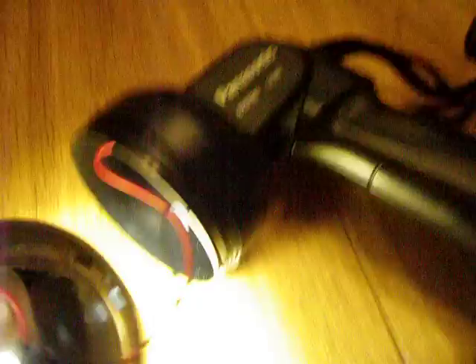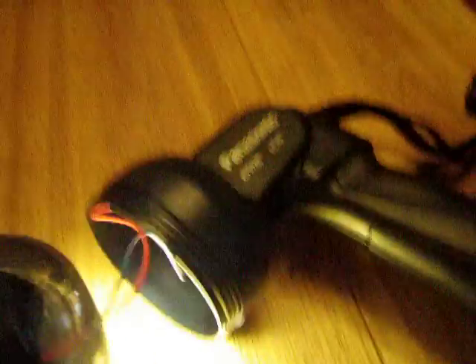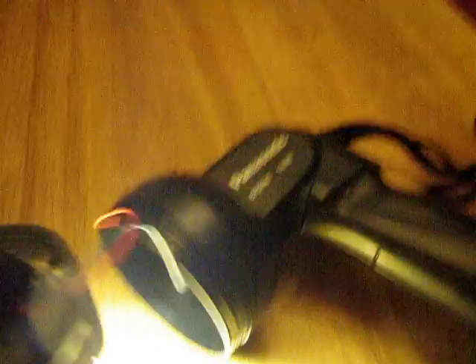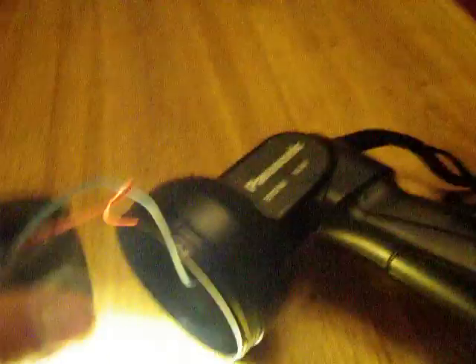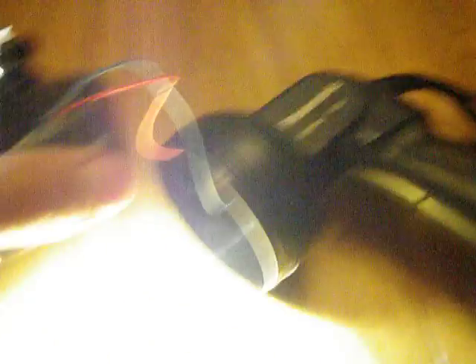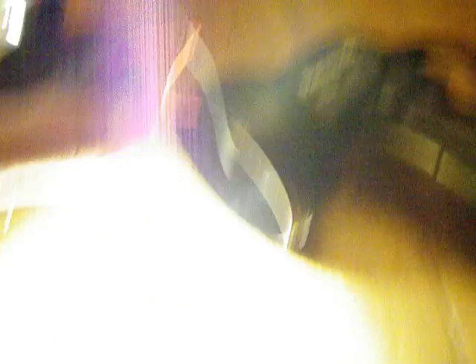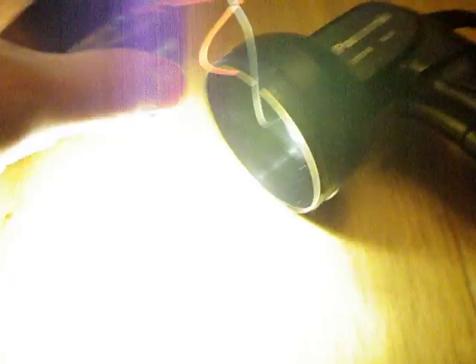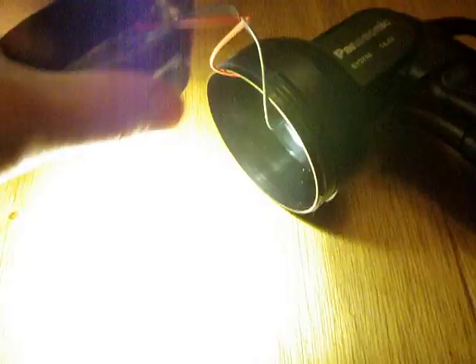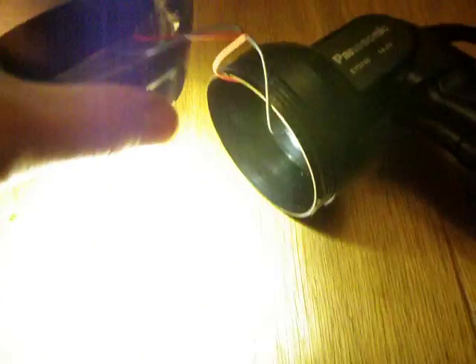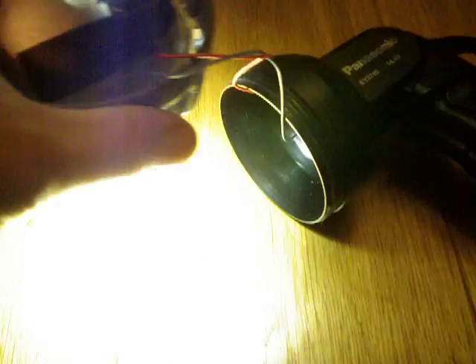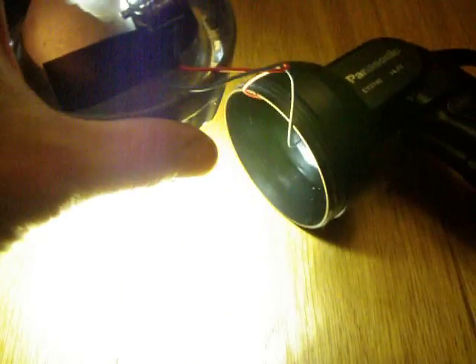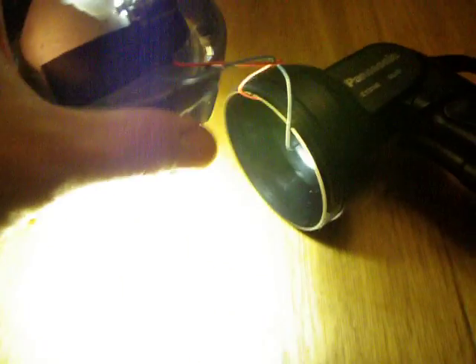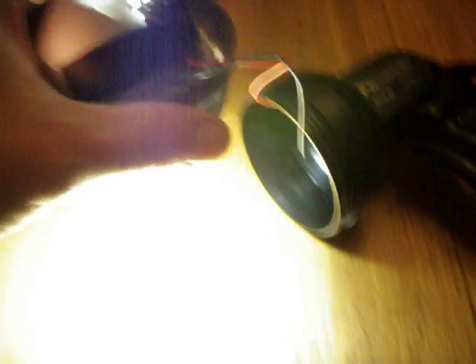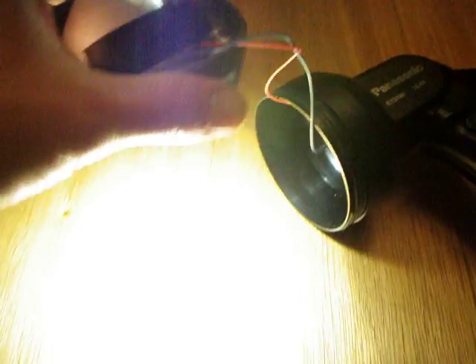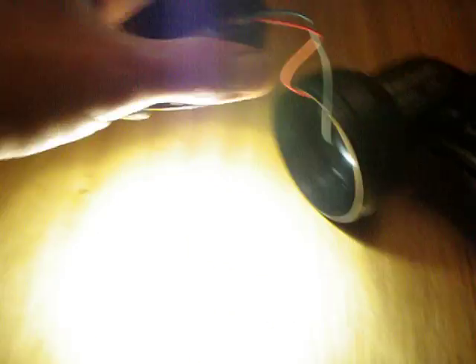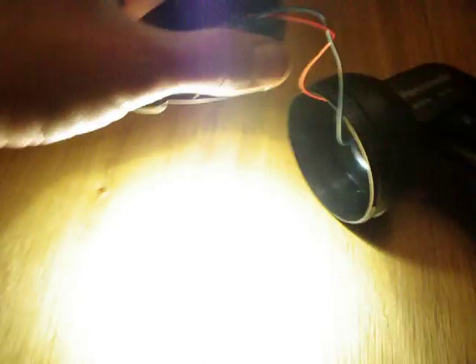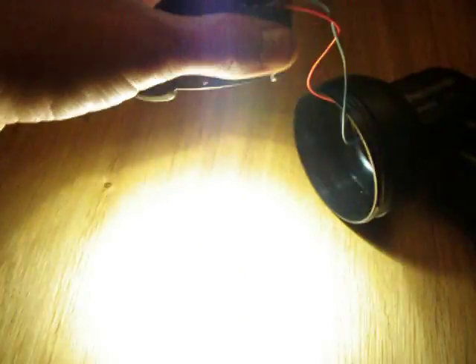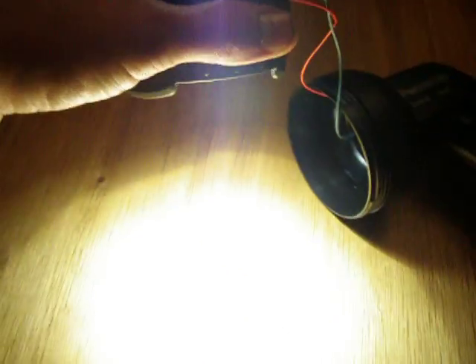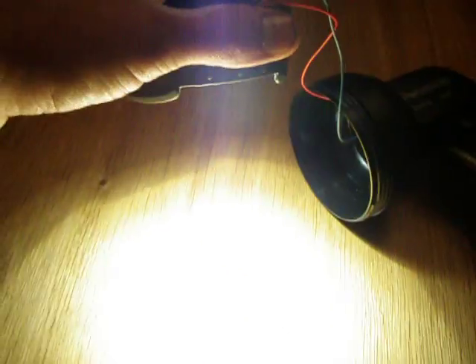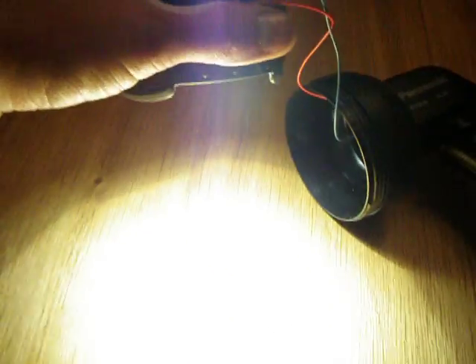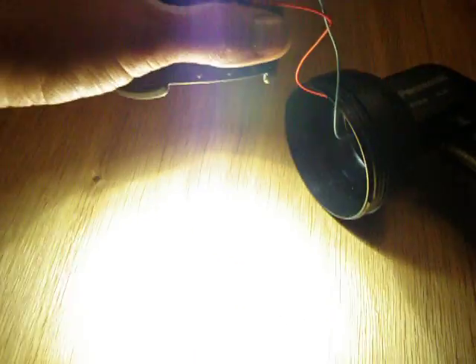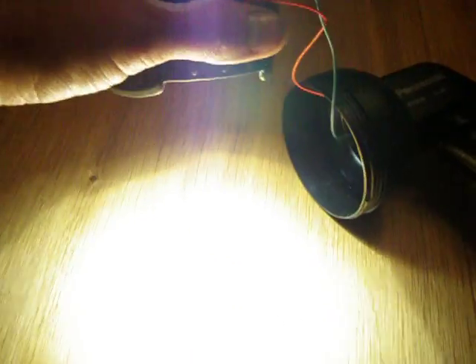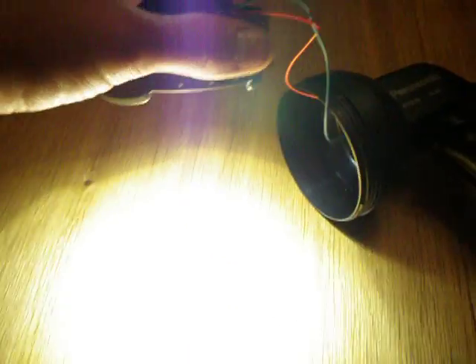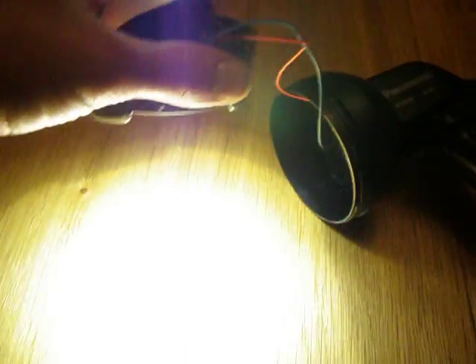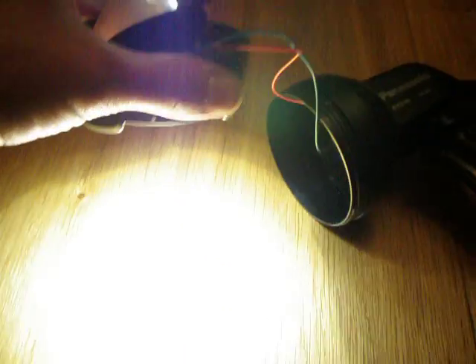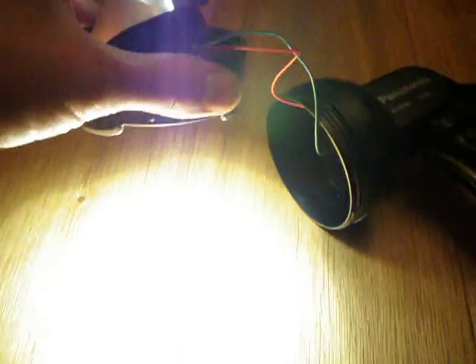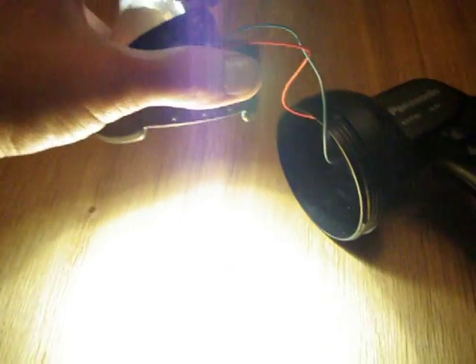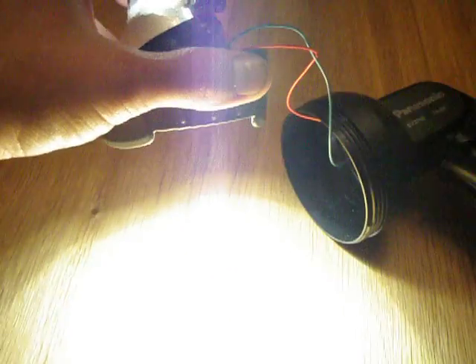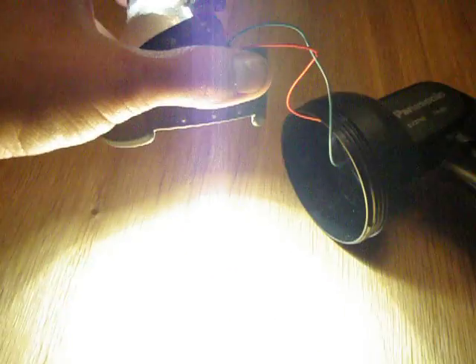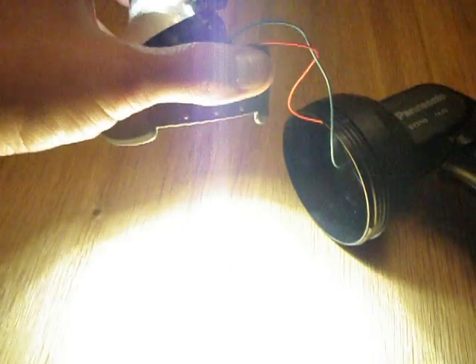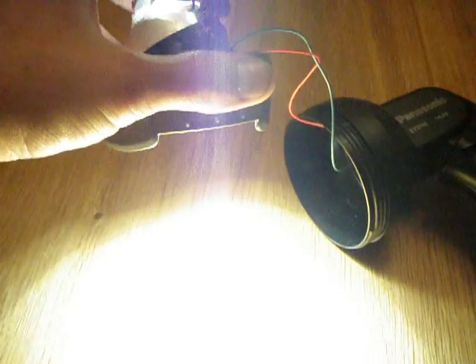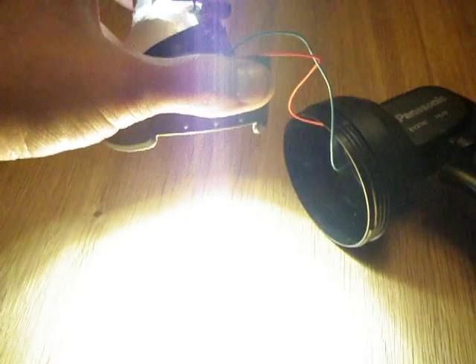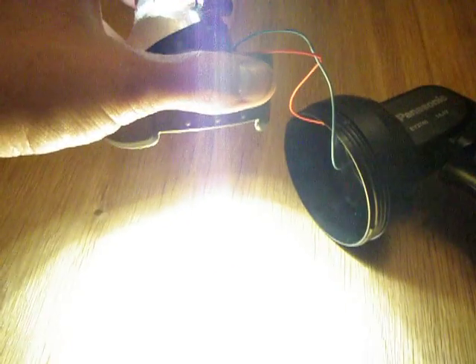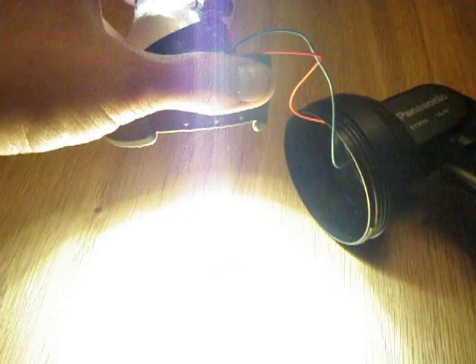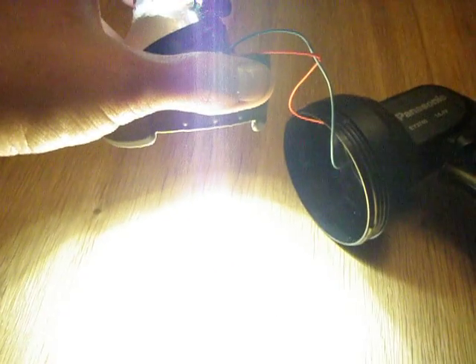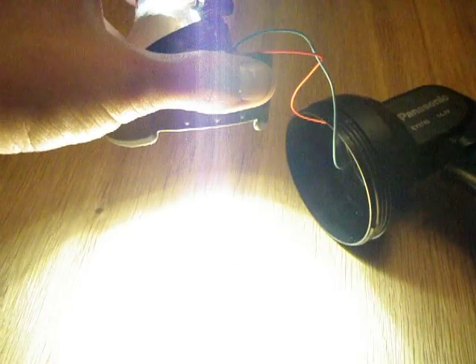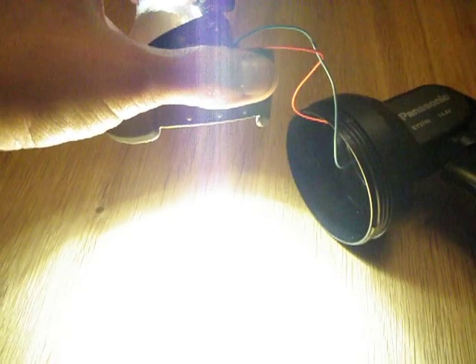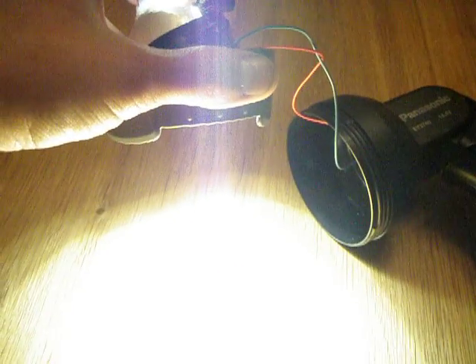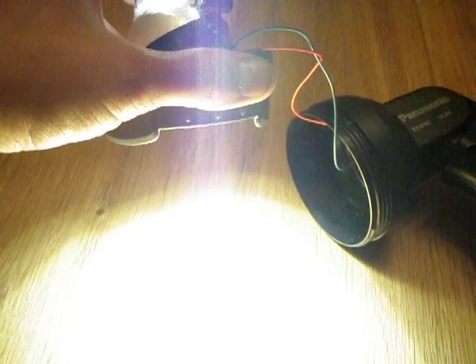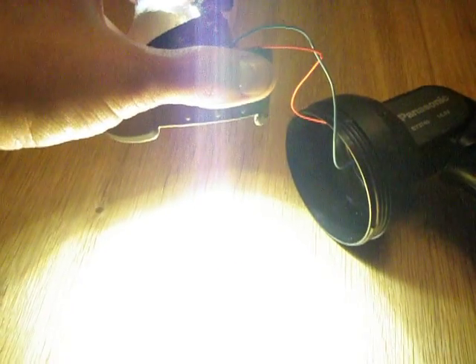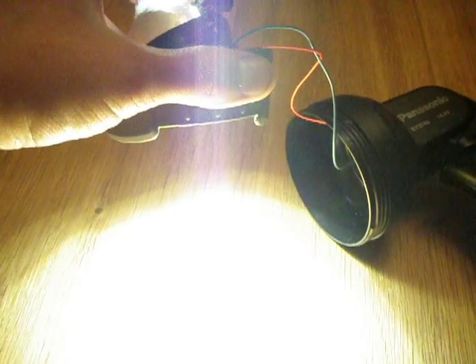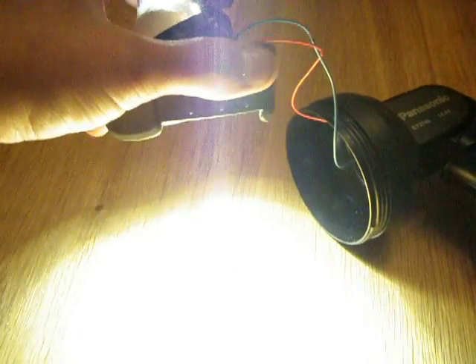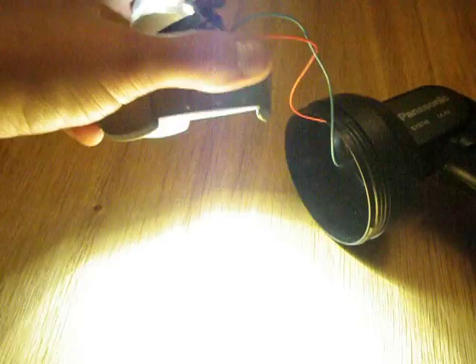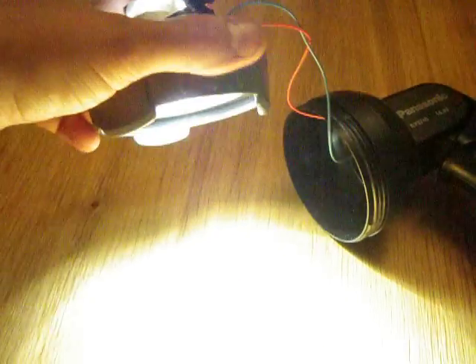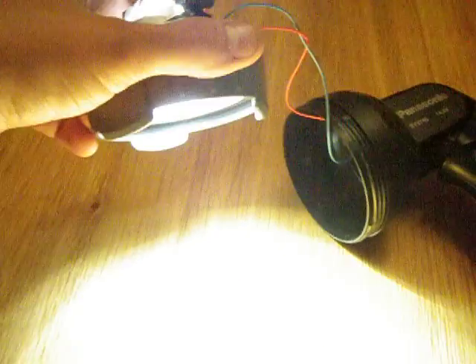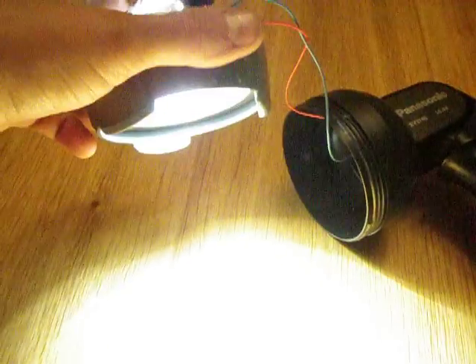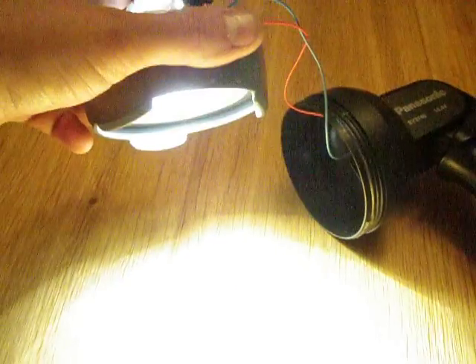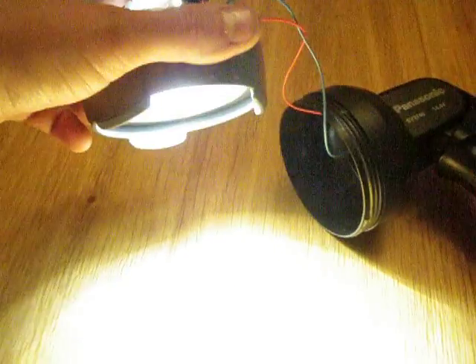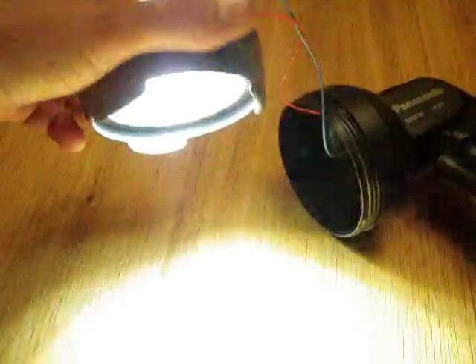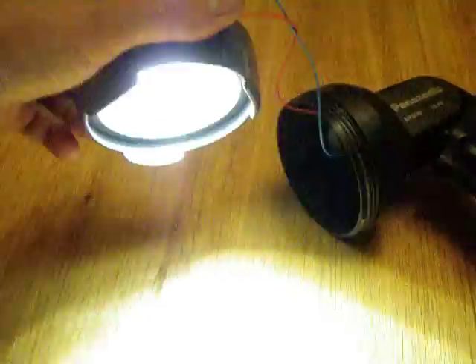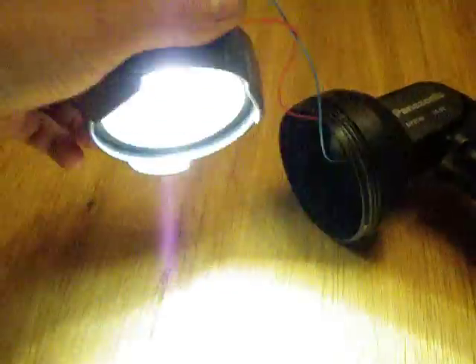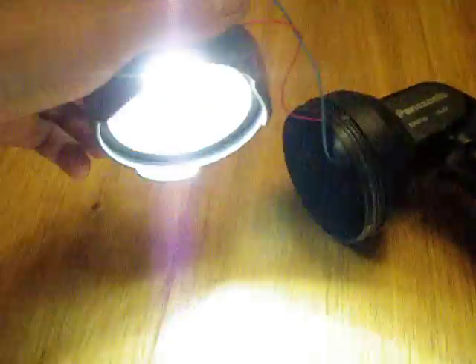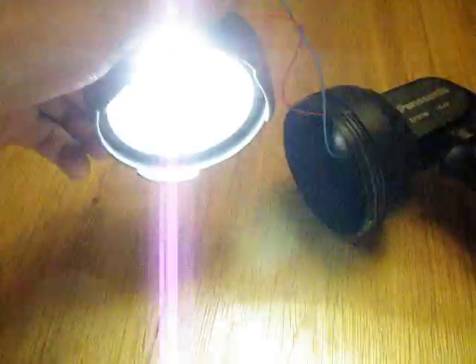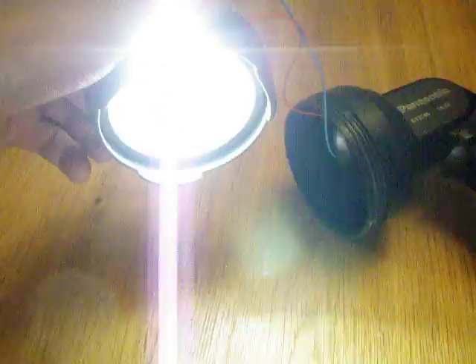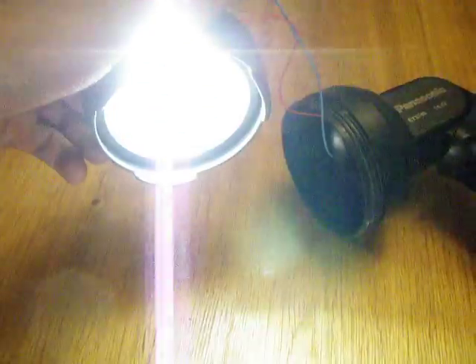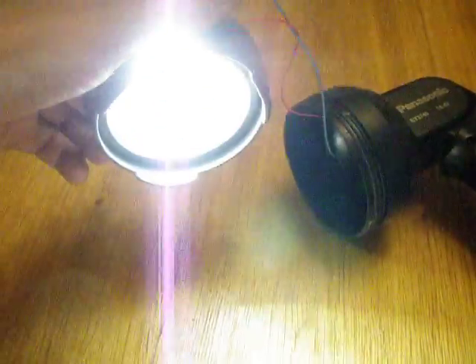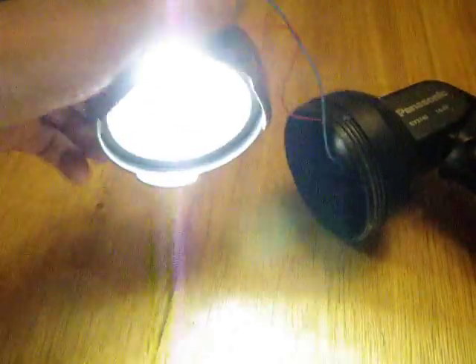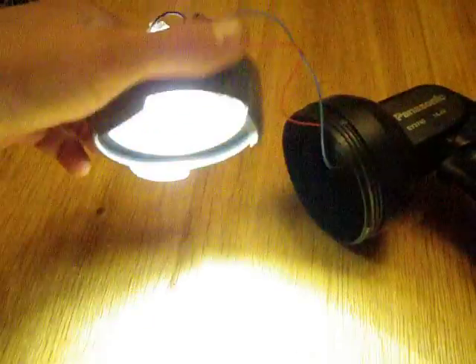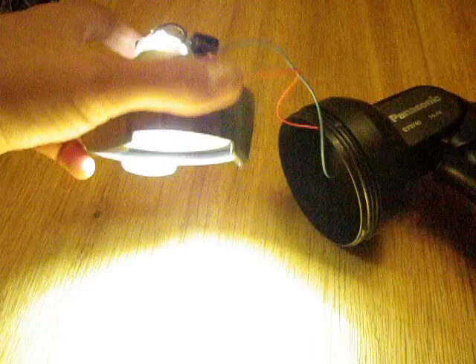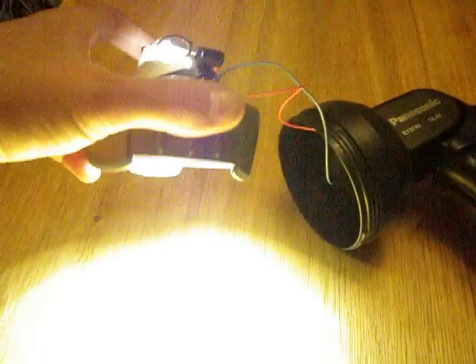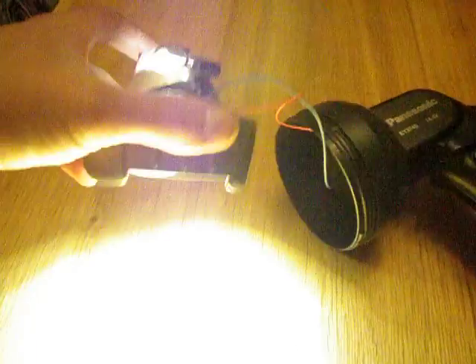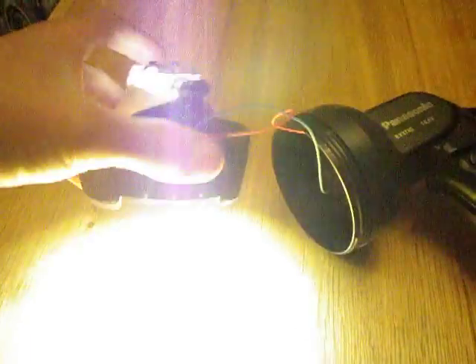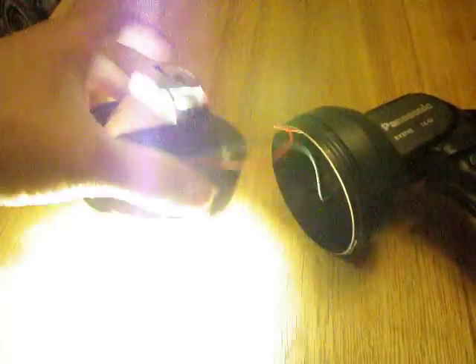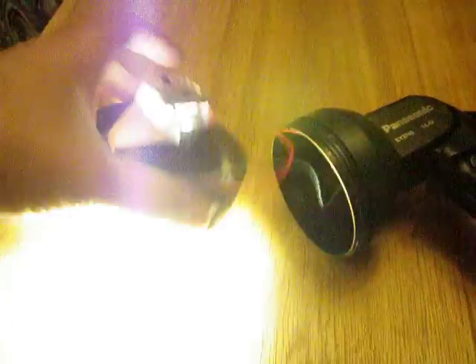And it's a 3 watt LED. So it's bloody bright.